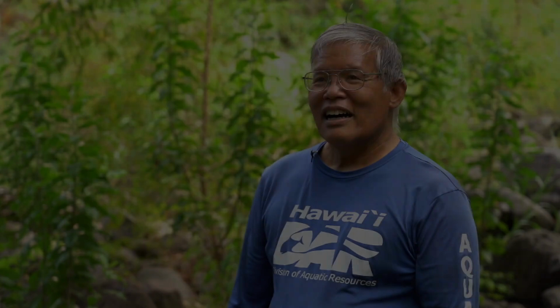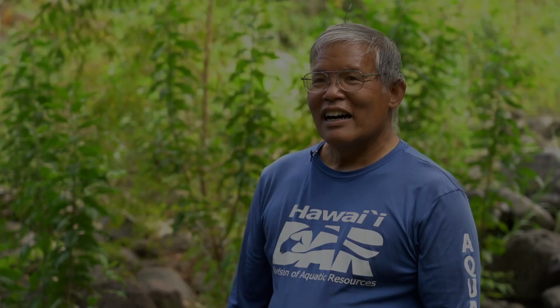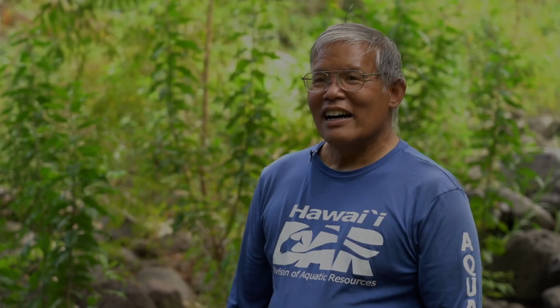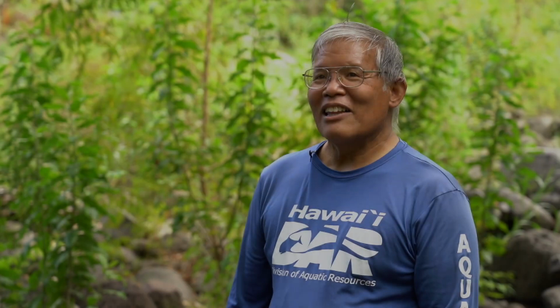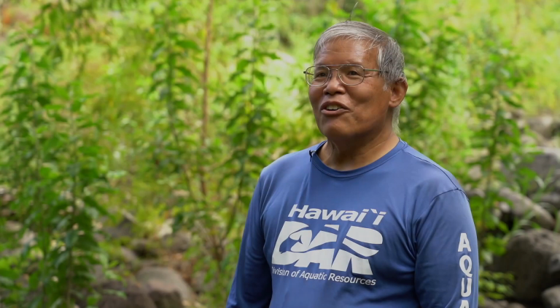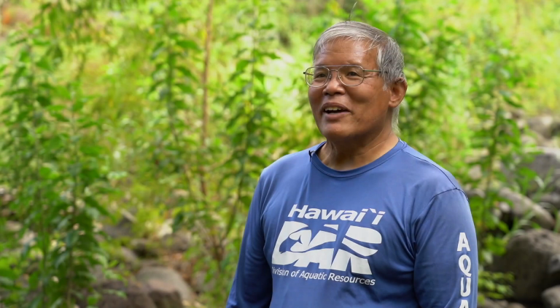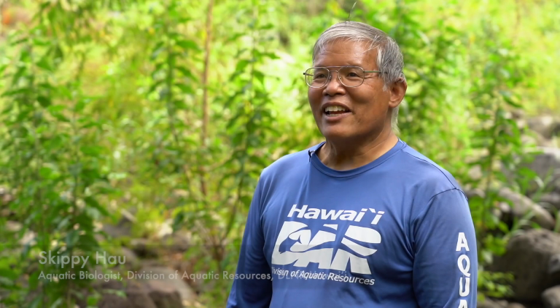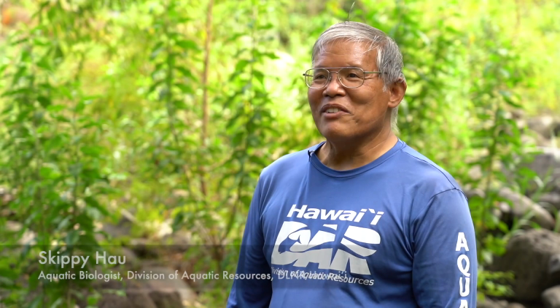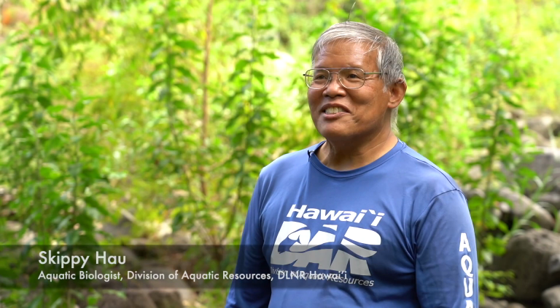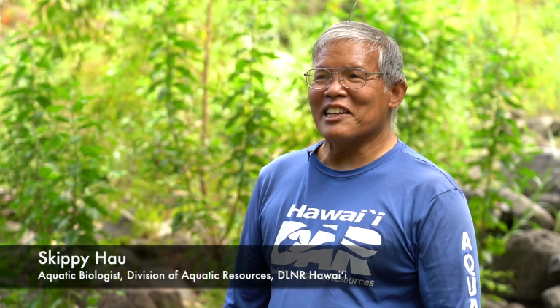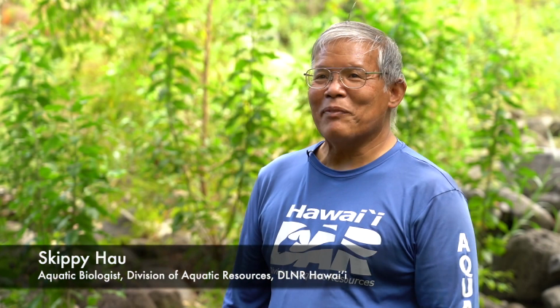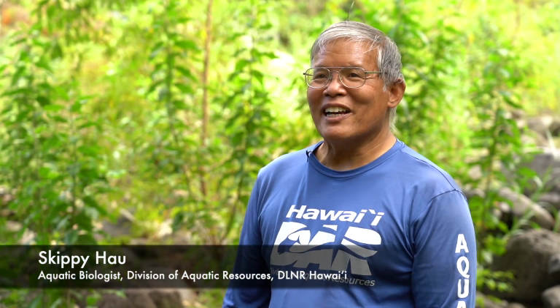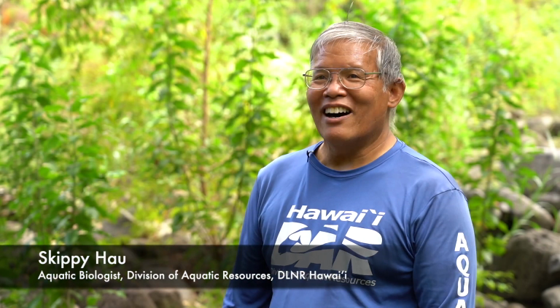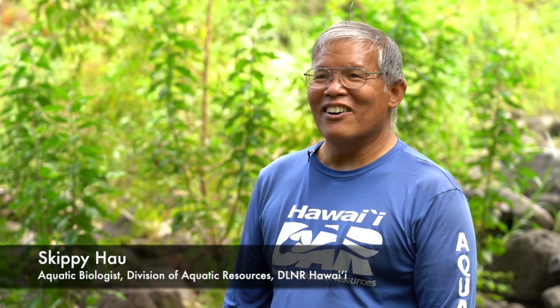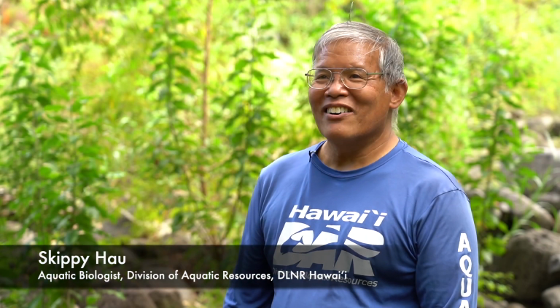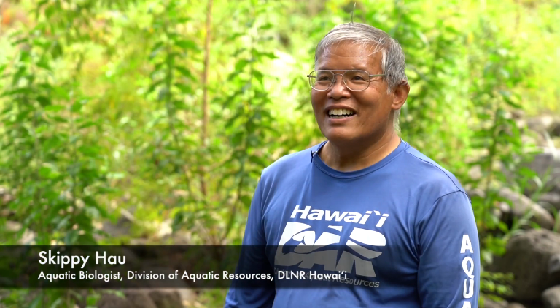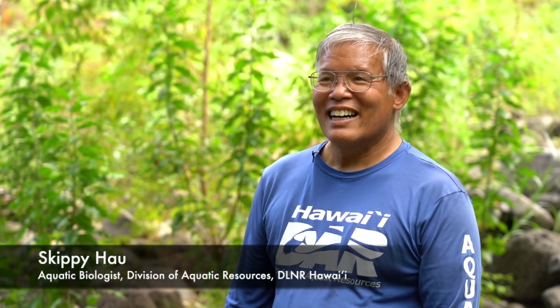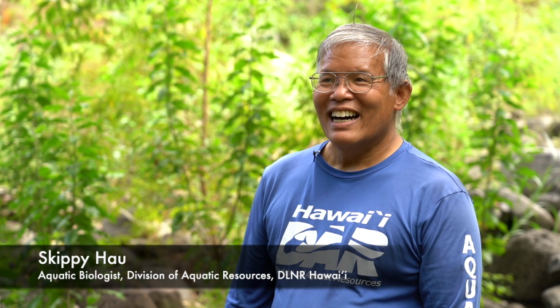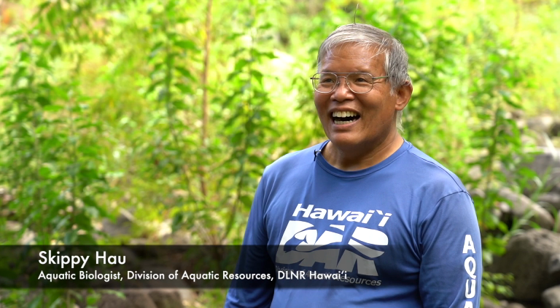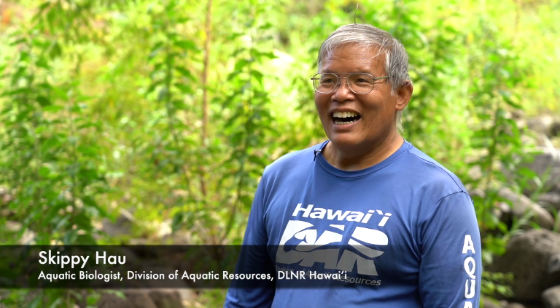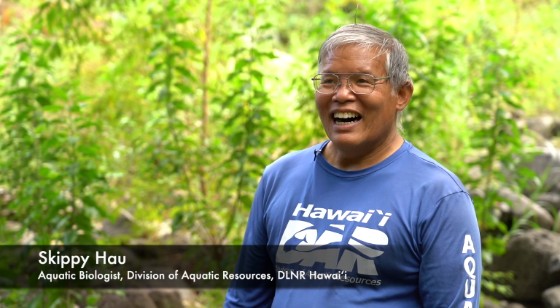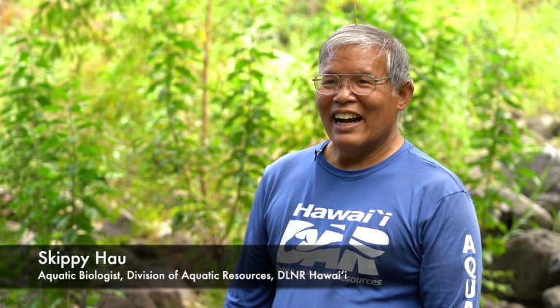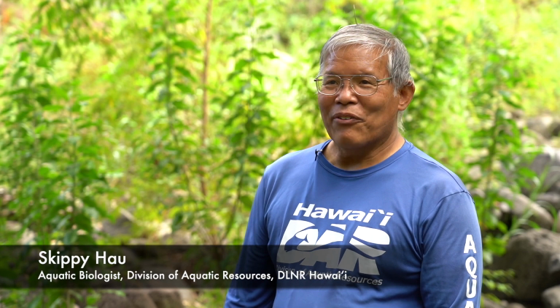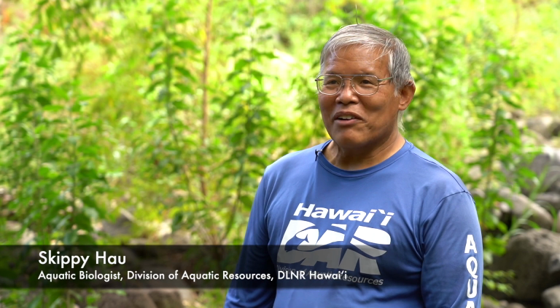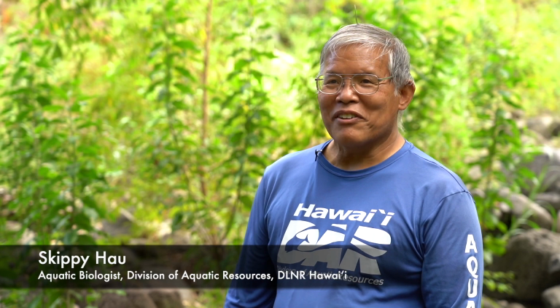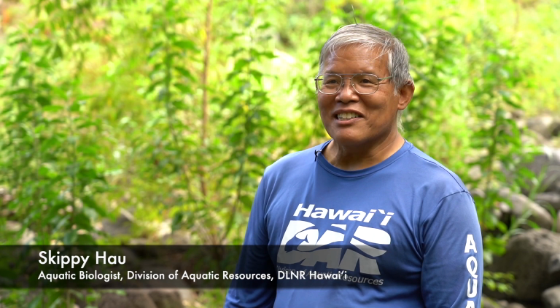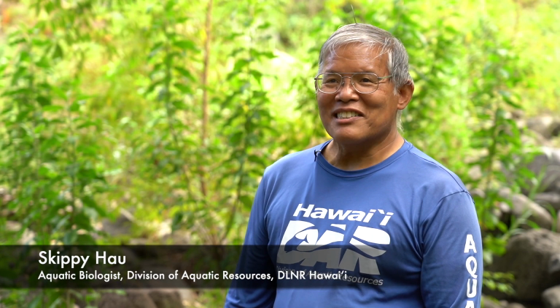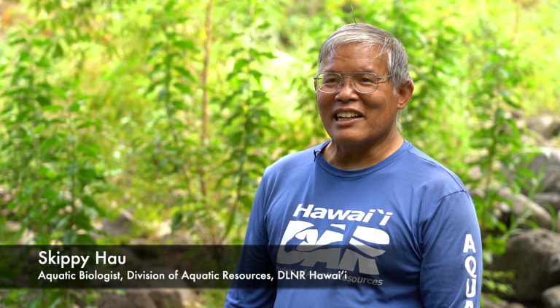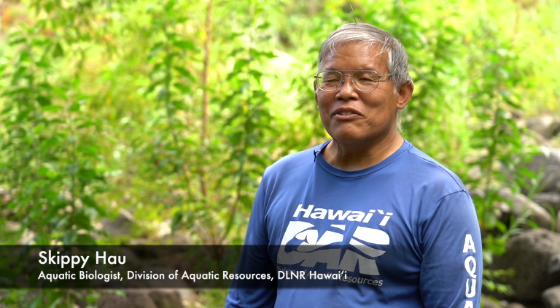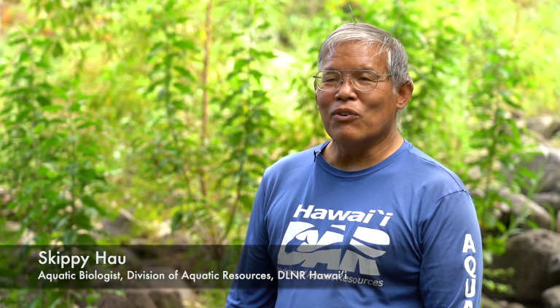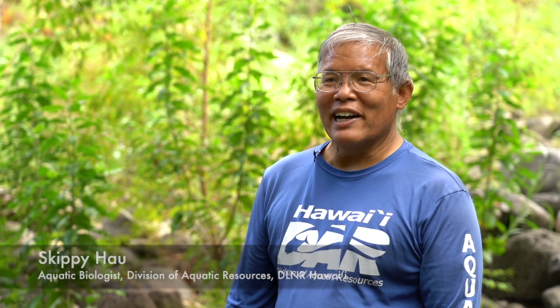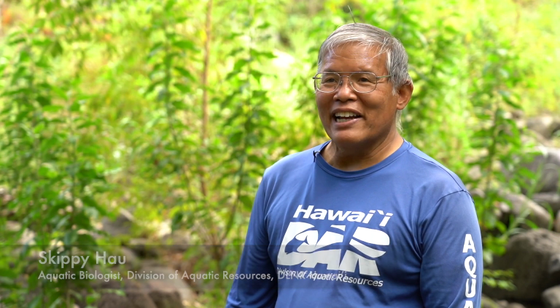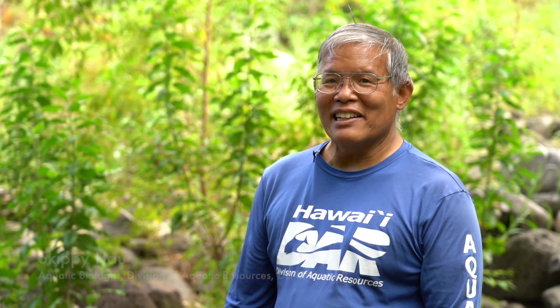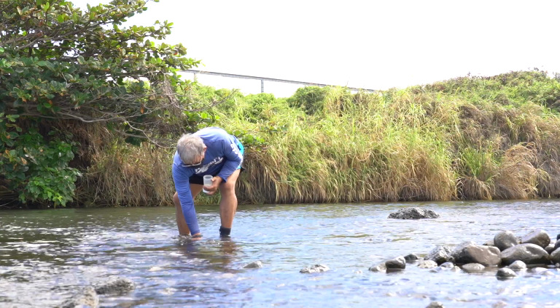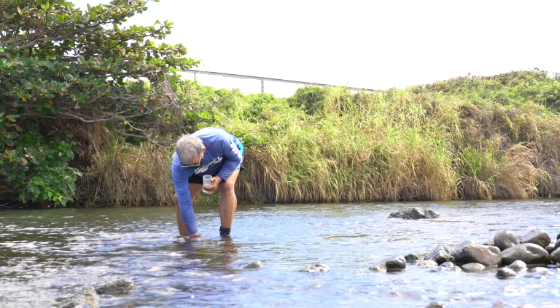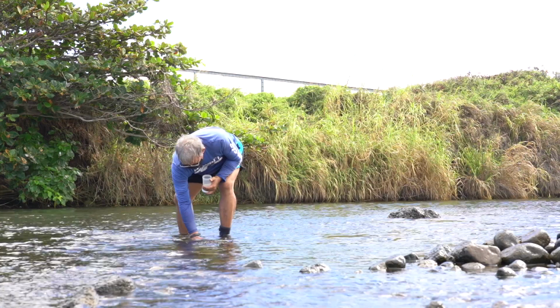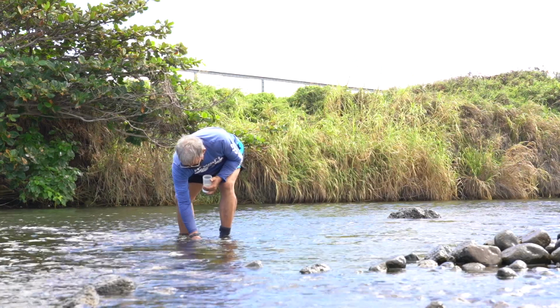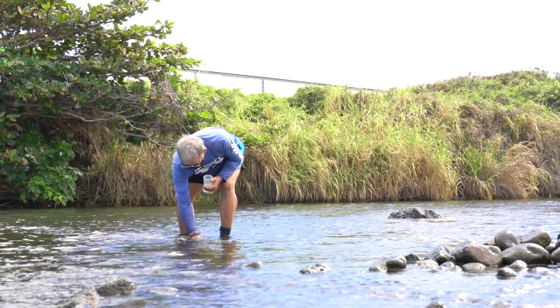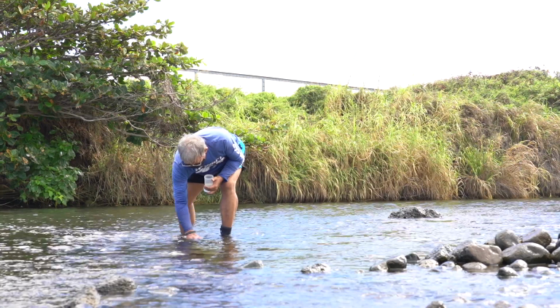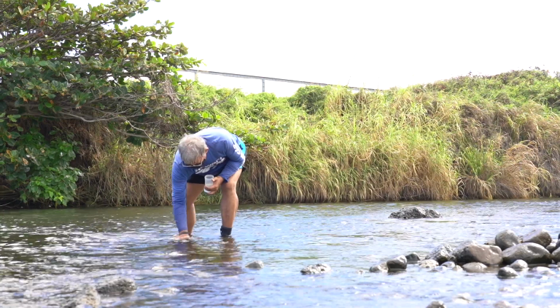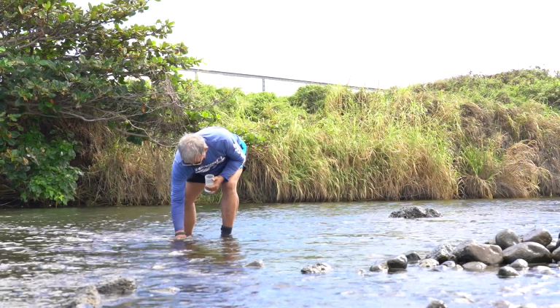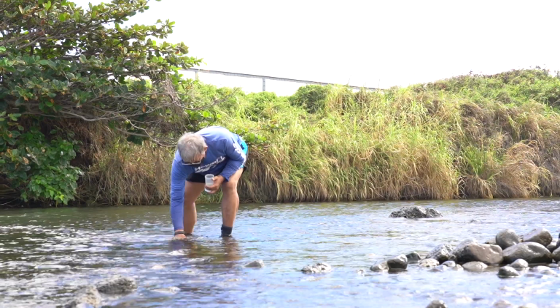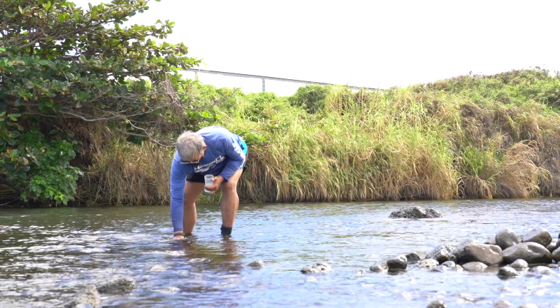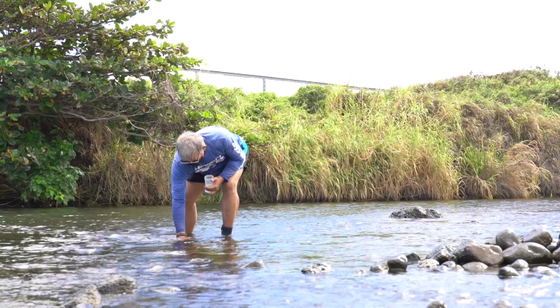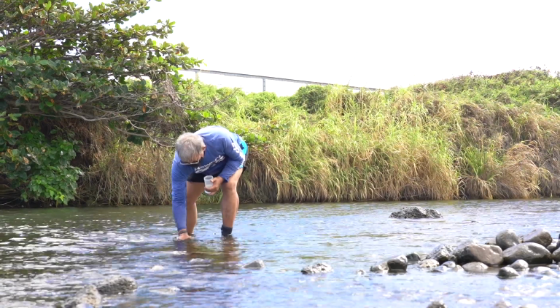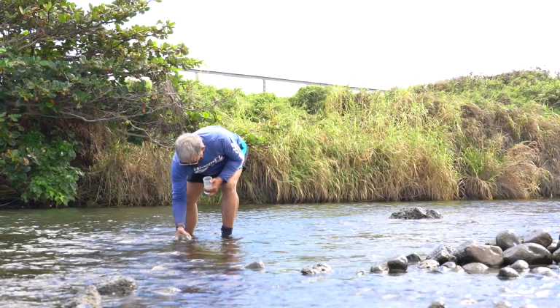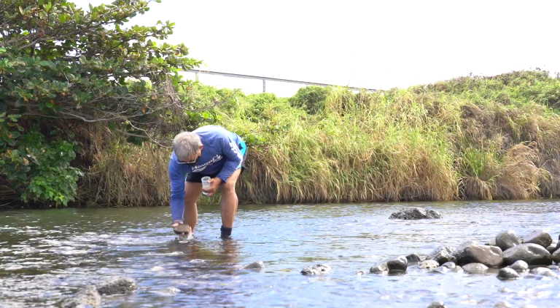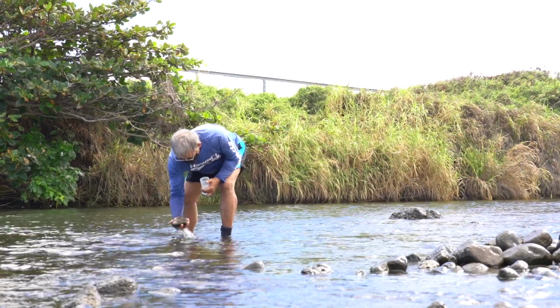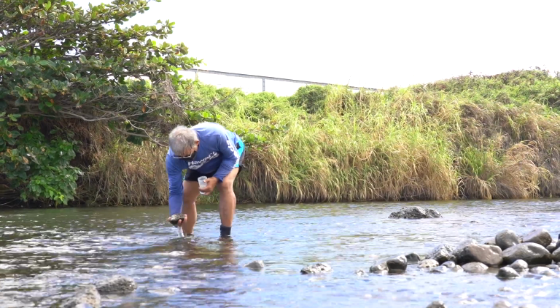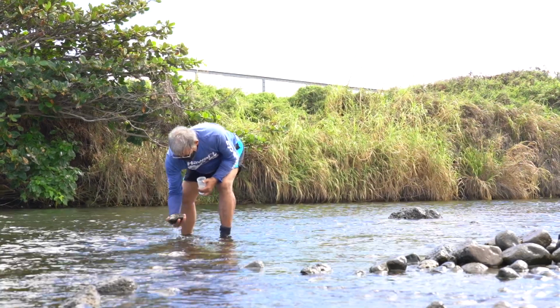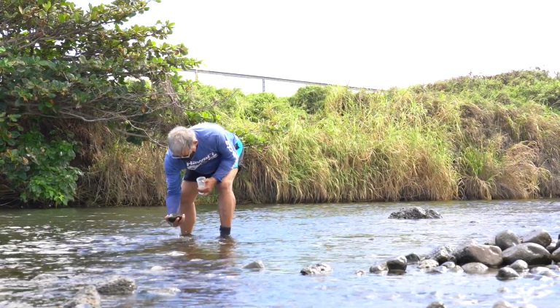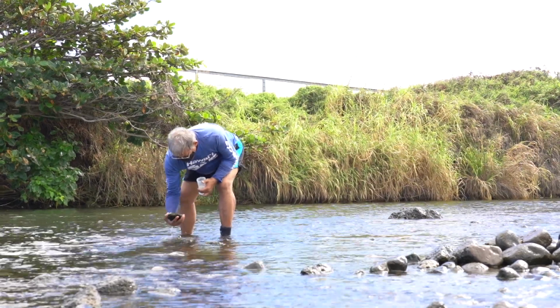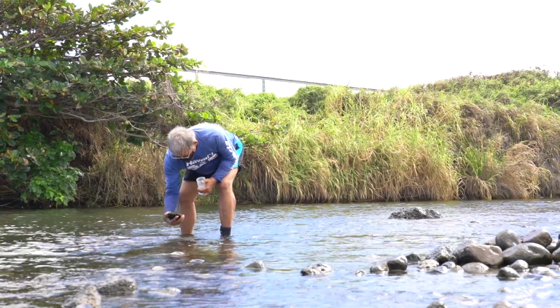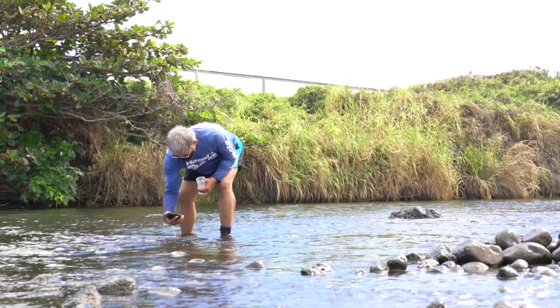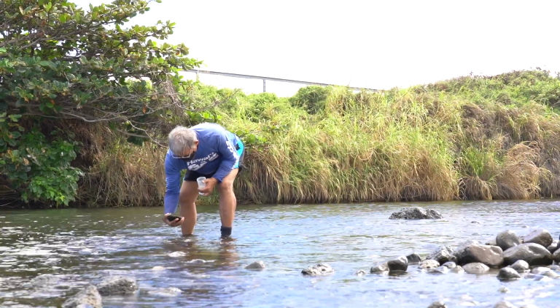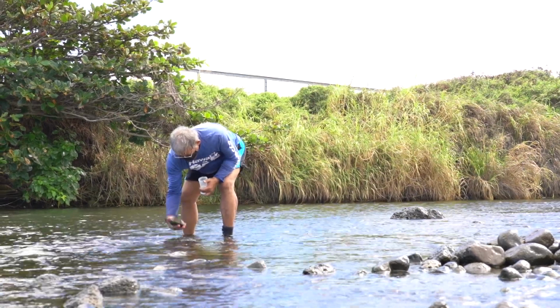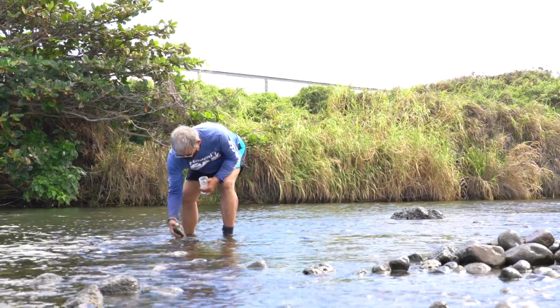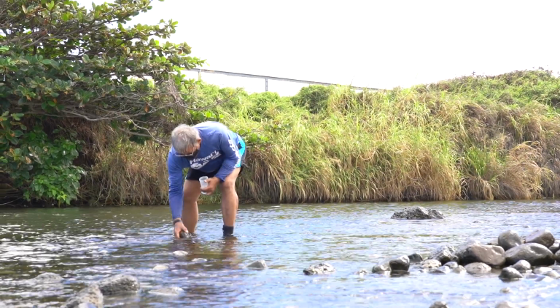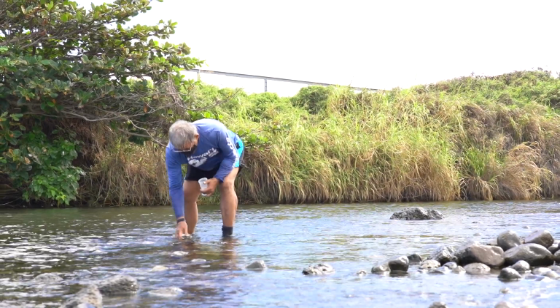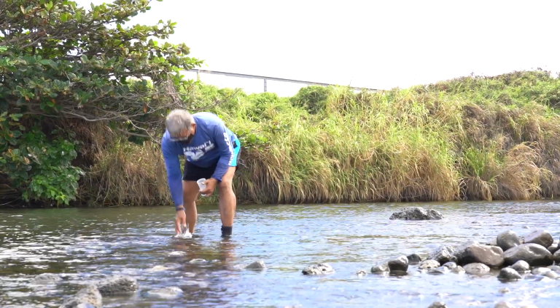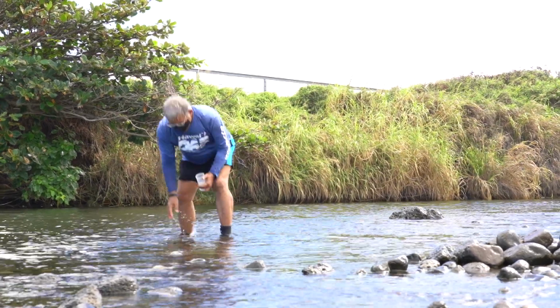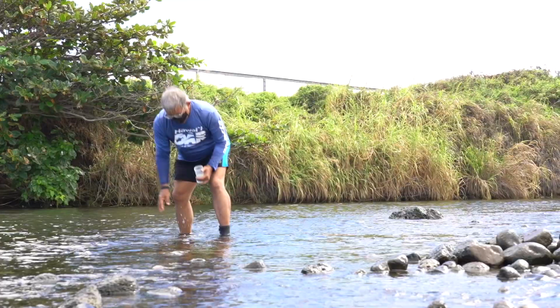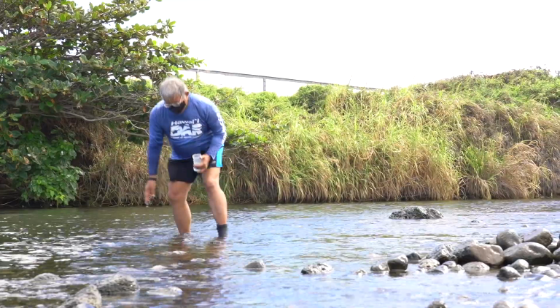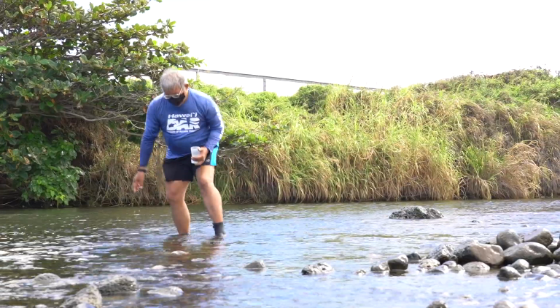Hello, my name is Skippy Hau. I work for the State of Hawaii Division of Aquatic Resources as an aquatic biologist here on Maui.